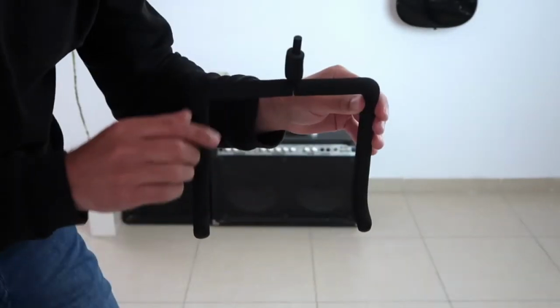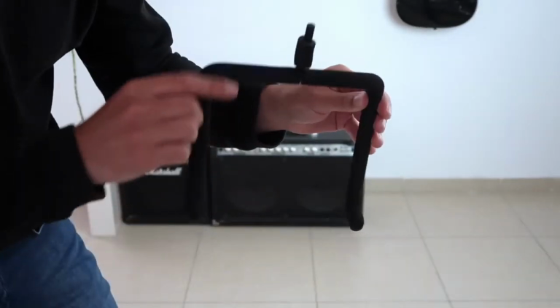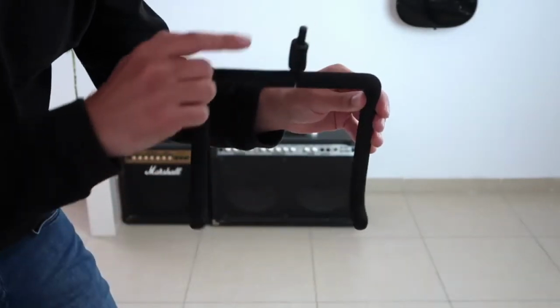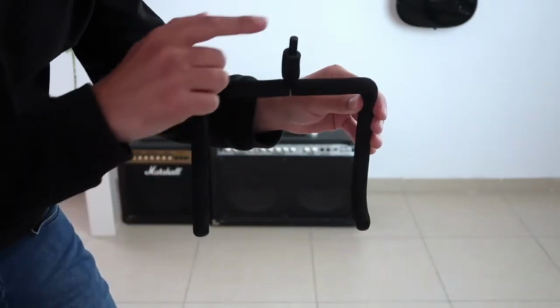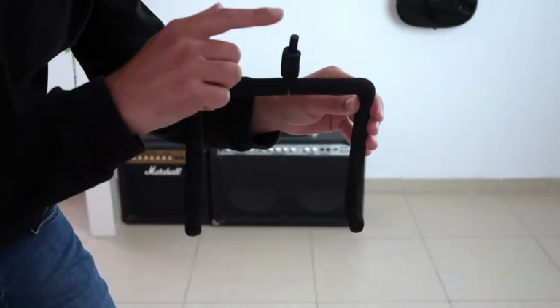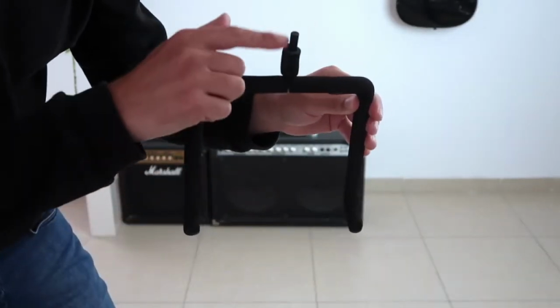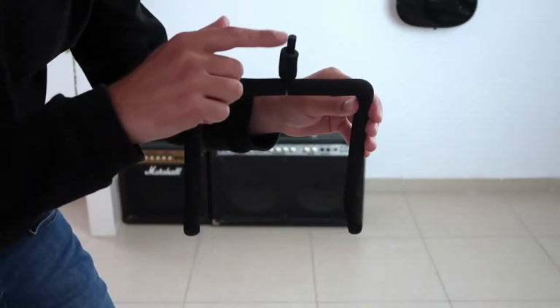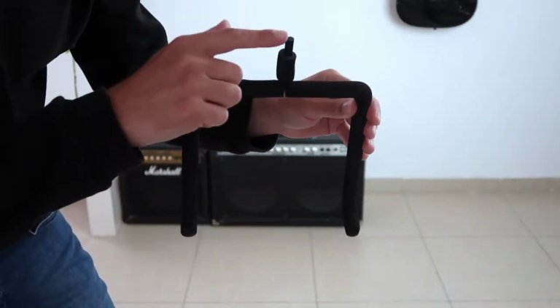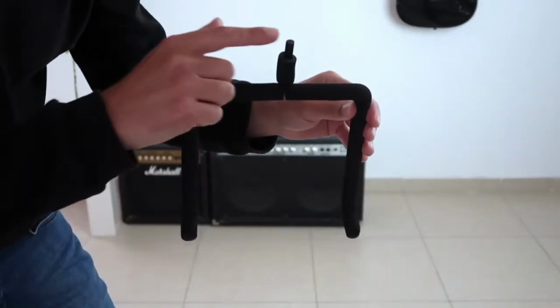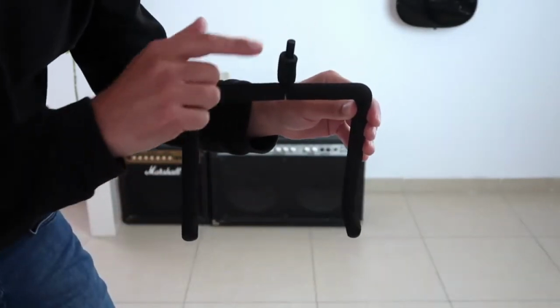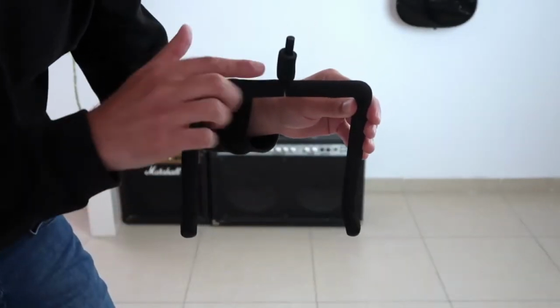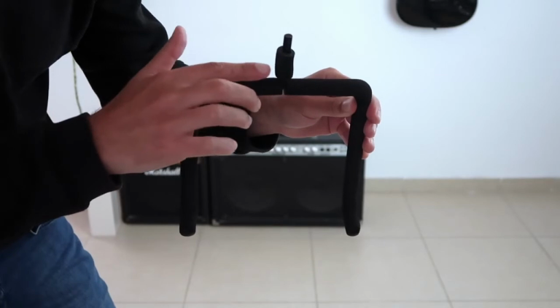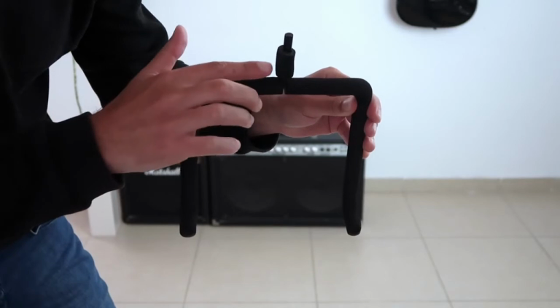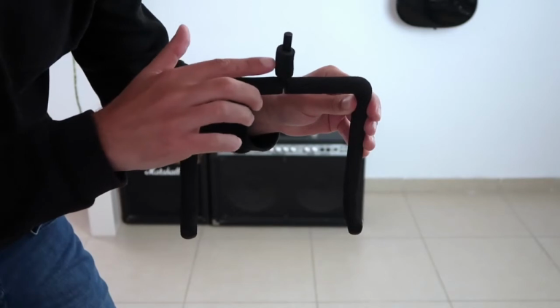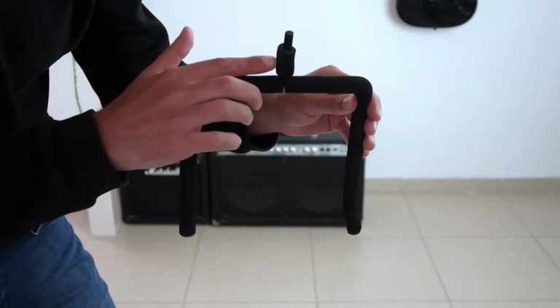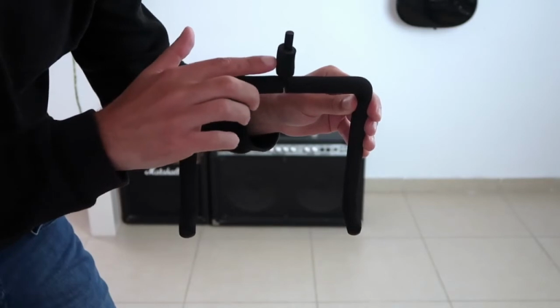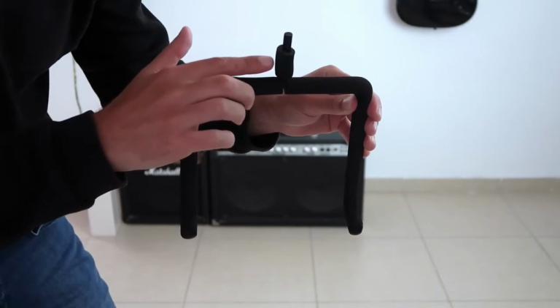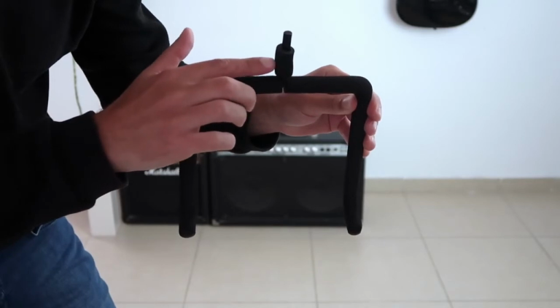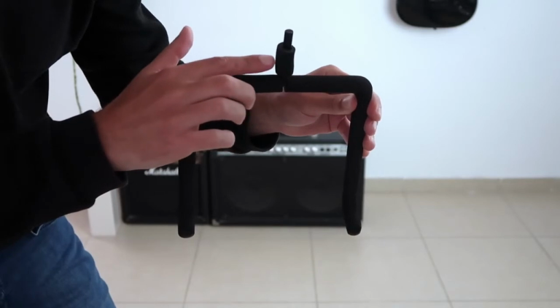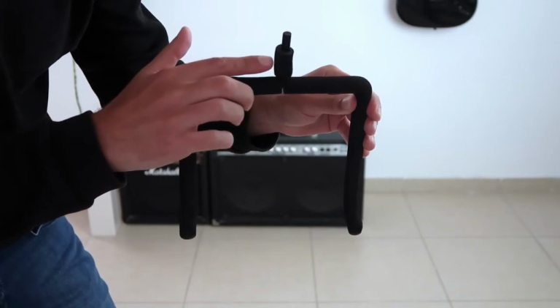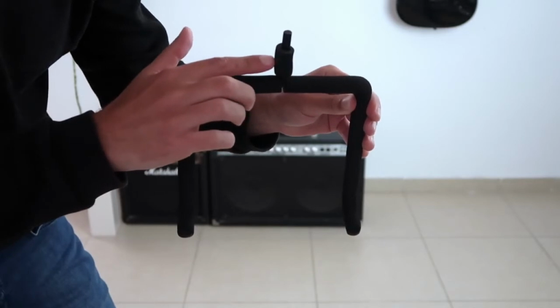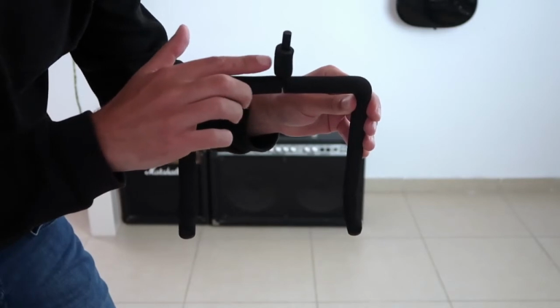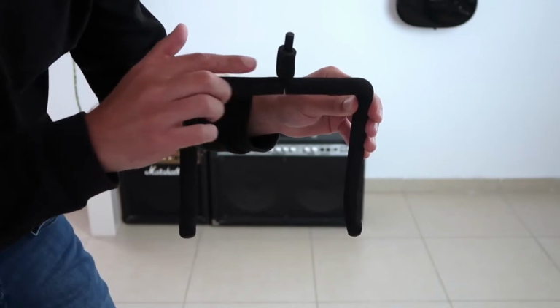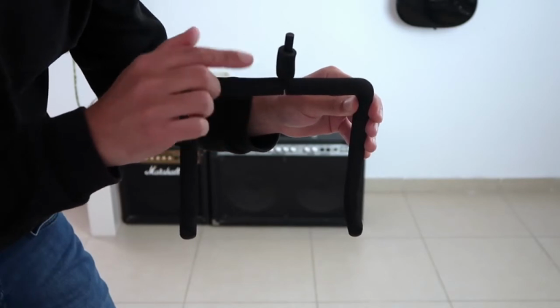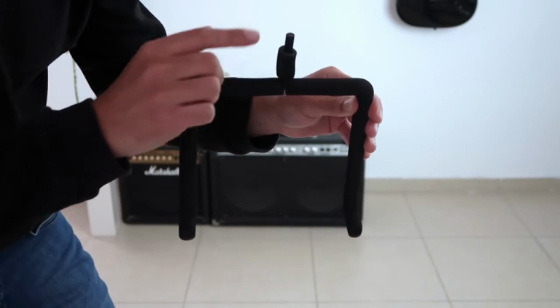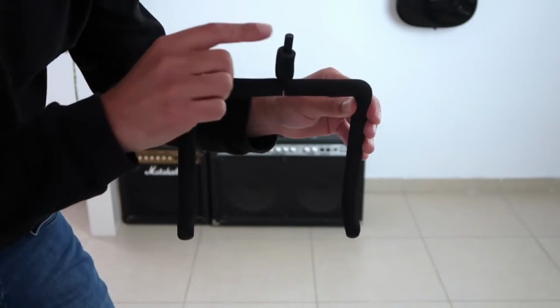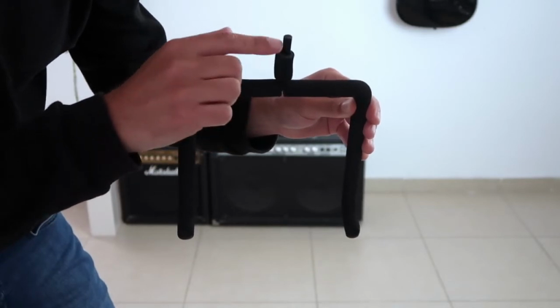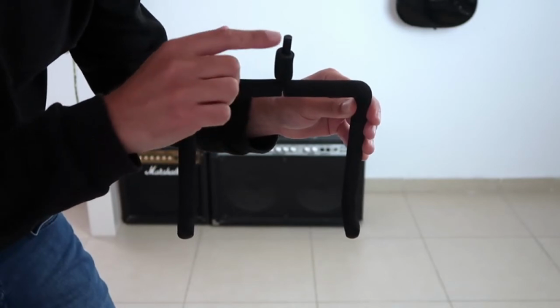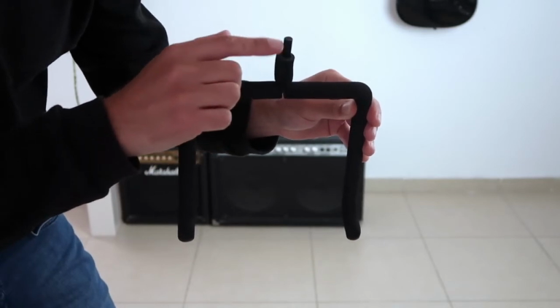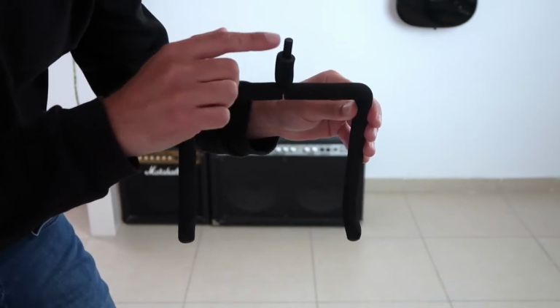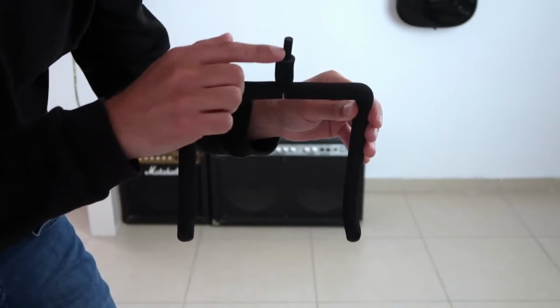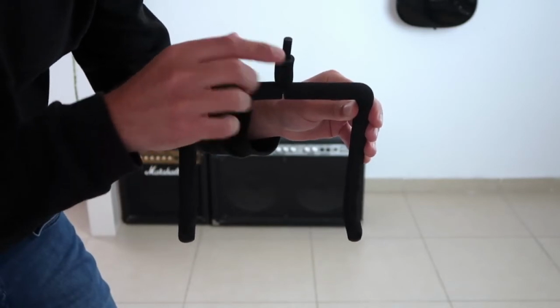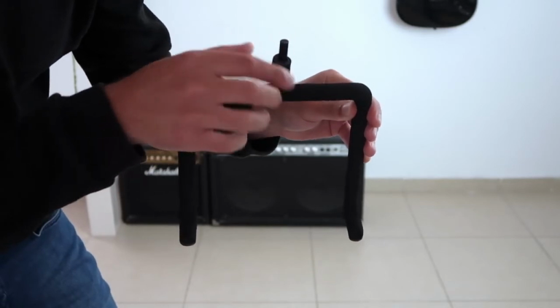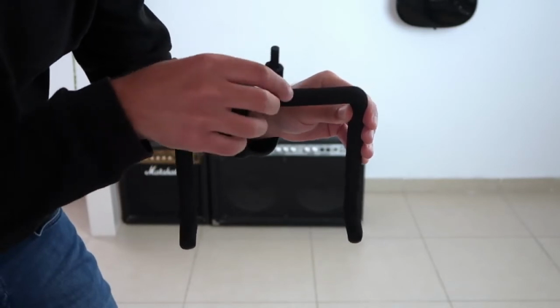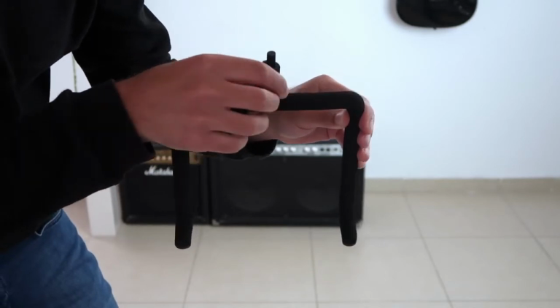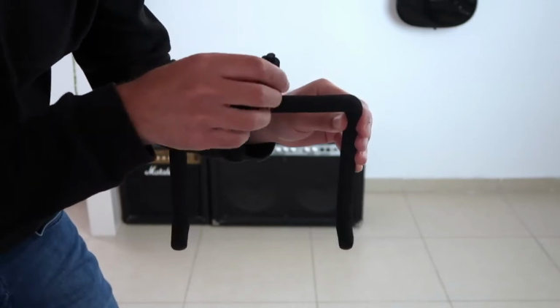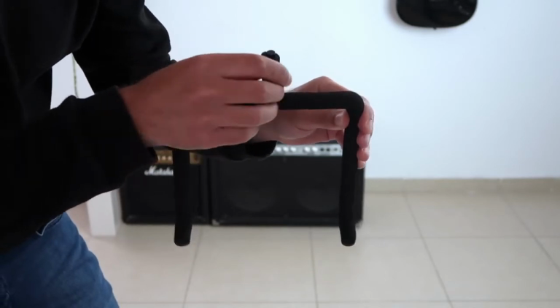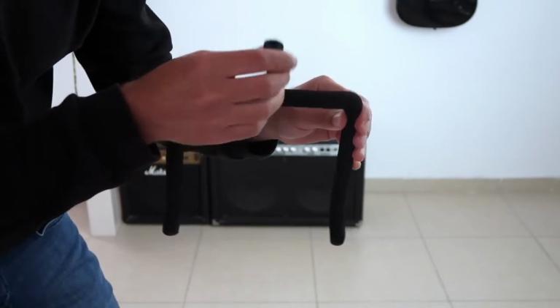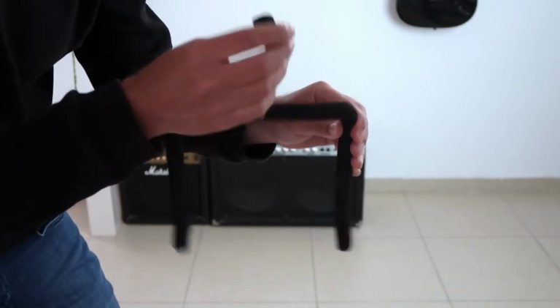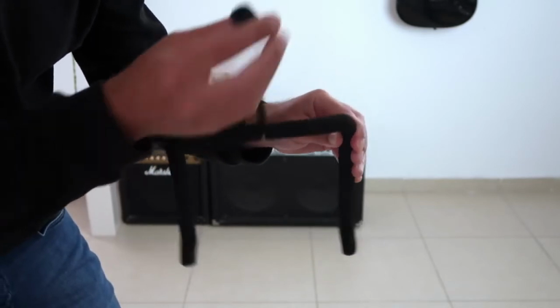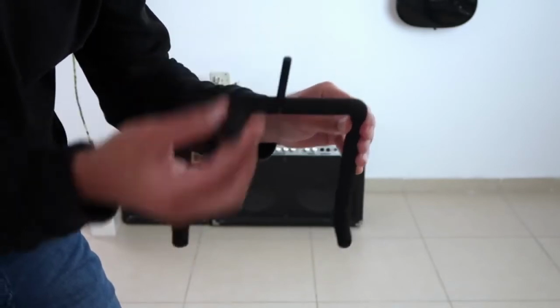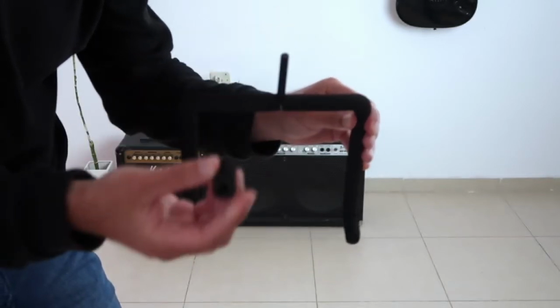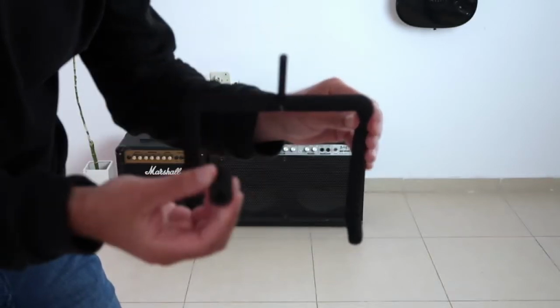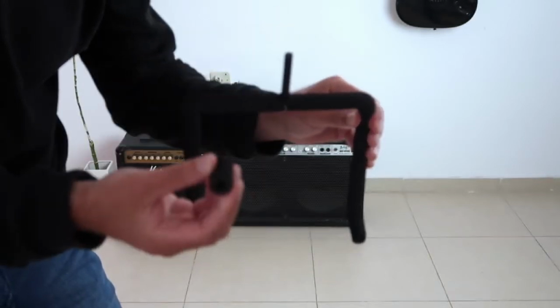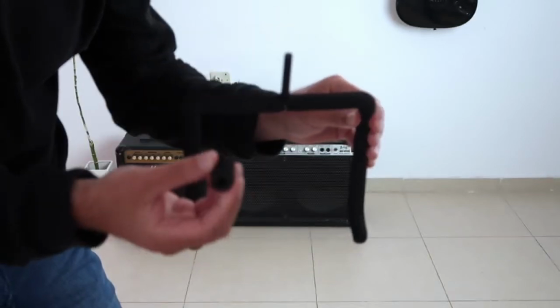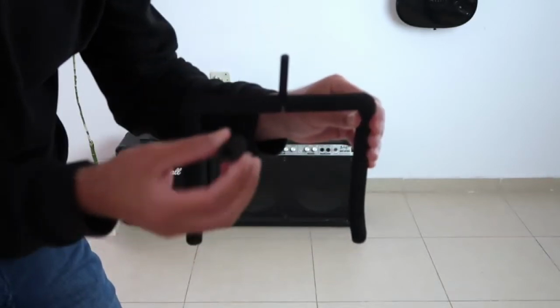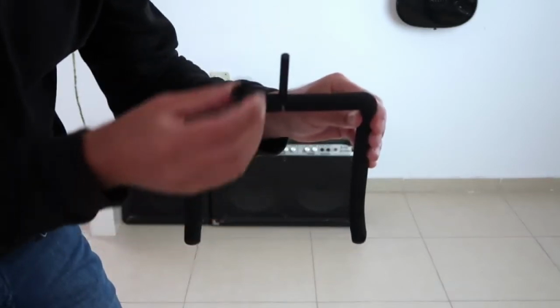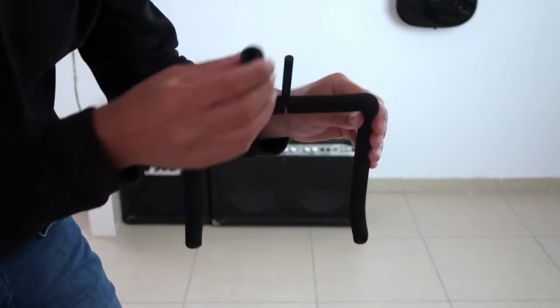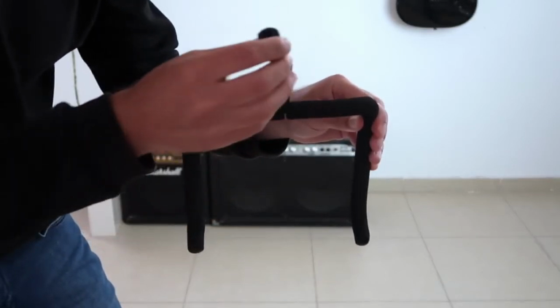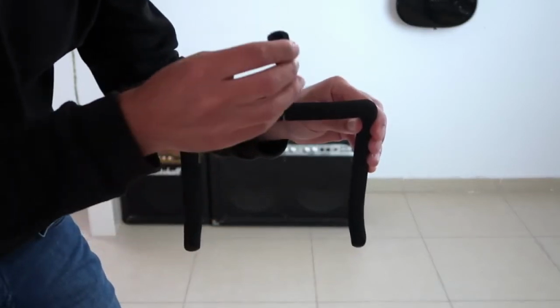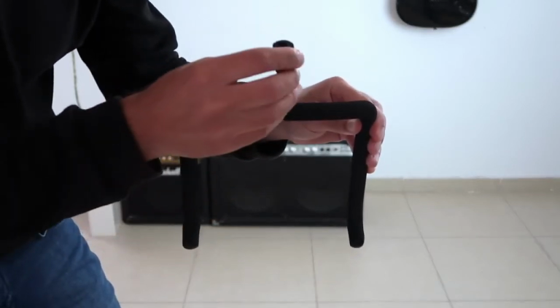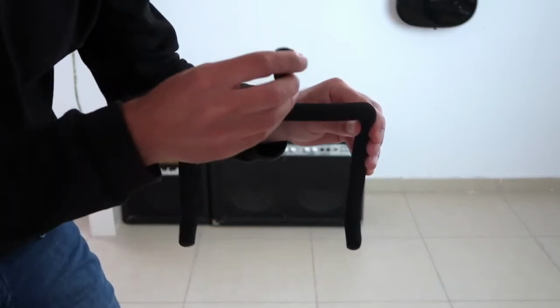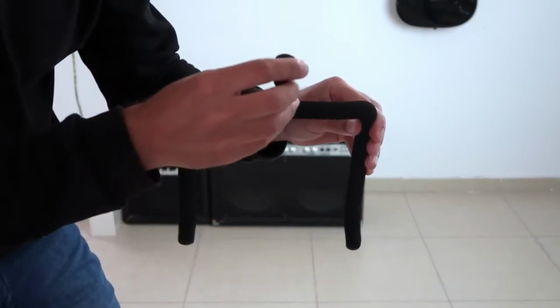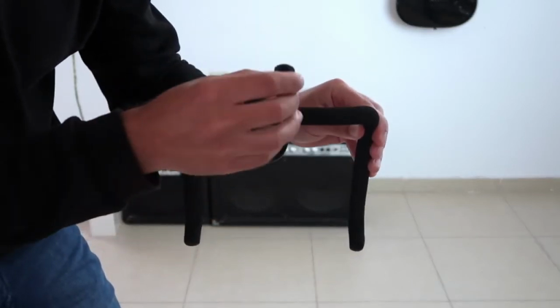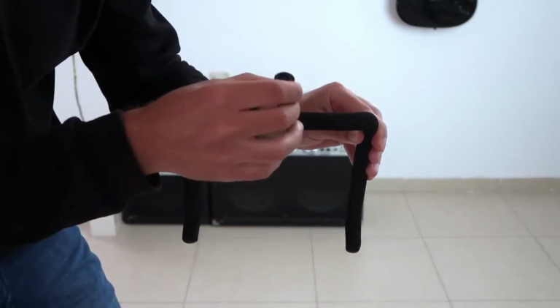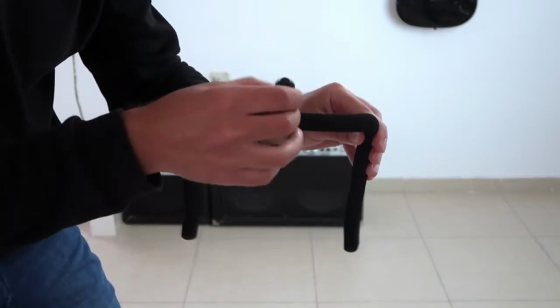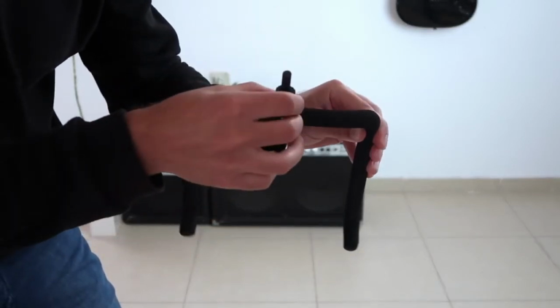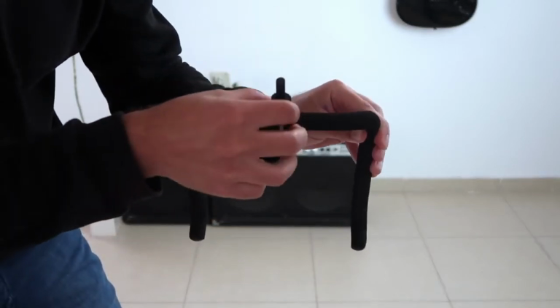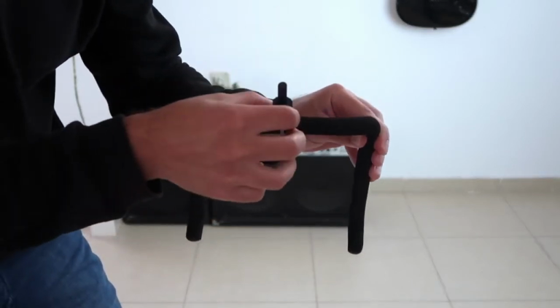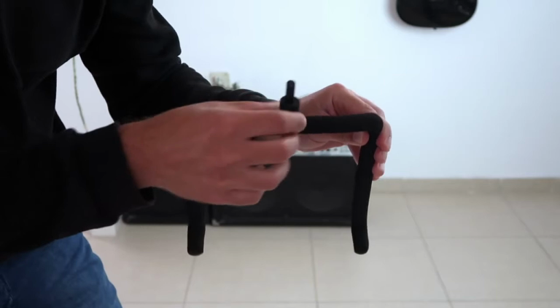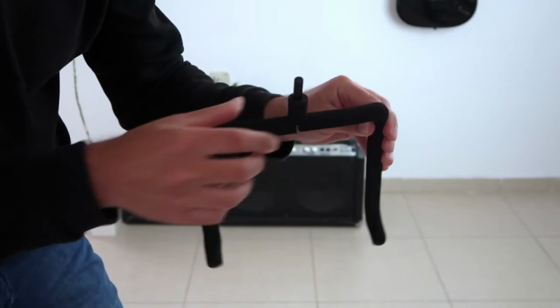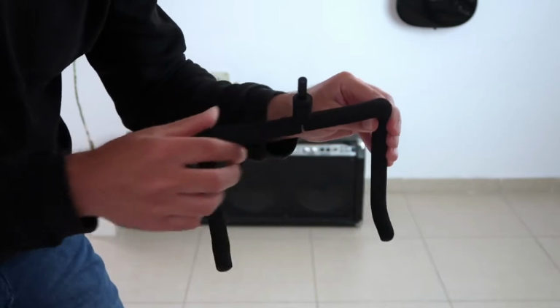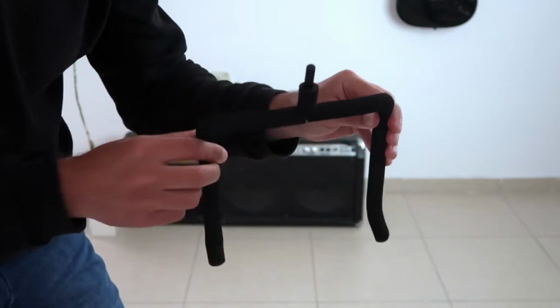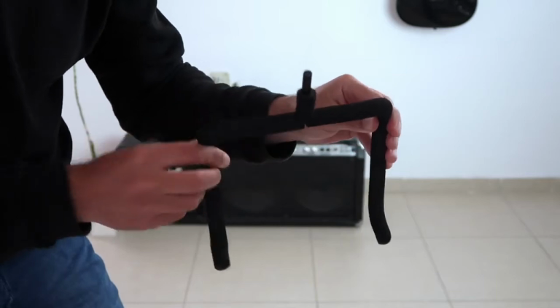Now, I want you to notice that this metal pin has a sponge on it. So if it's not there, you need to slide it on this way.